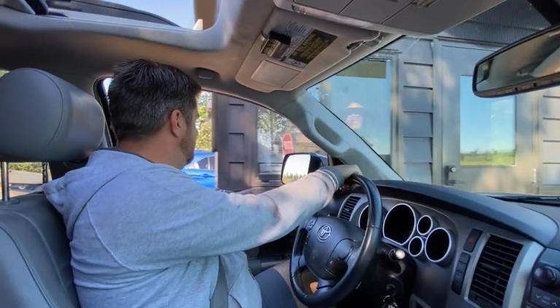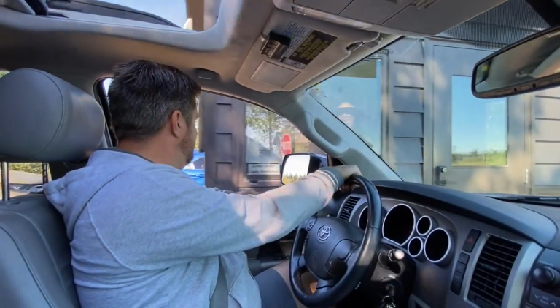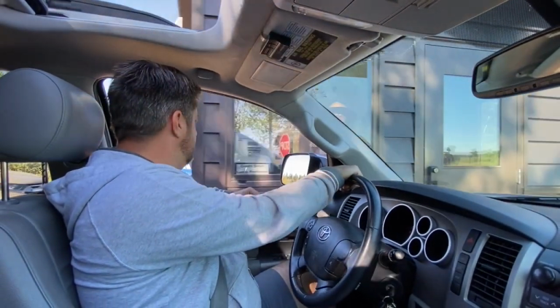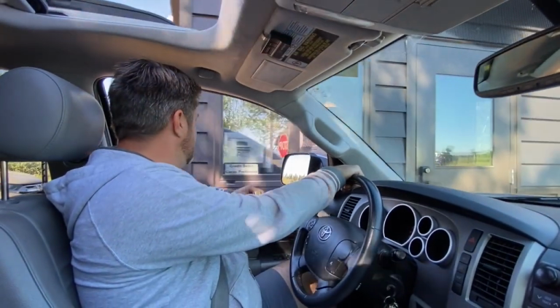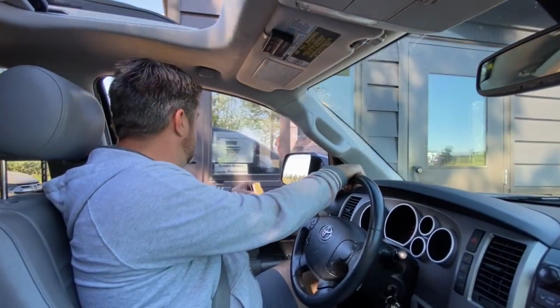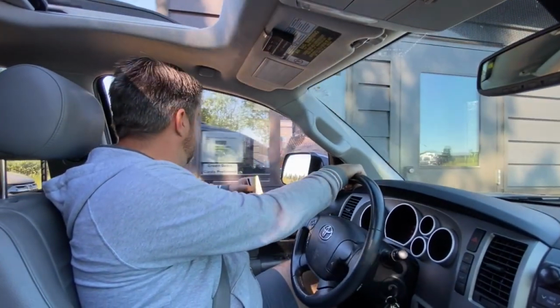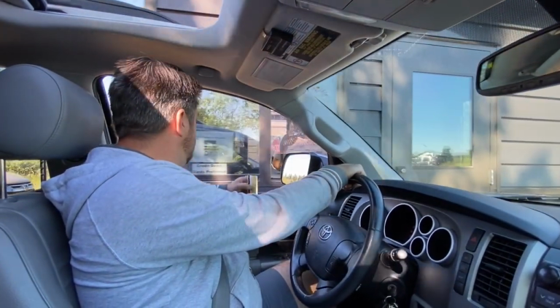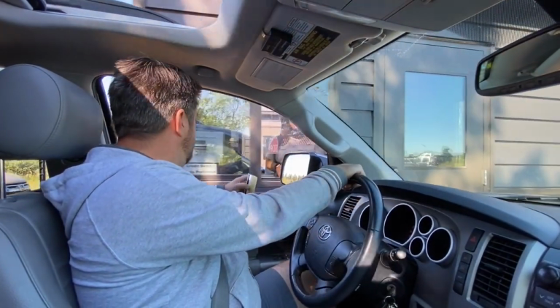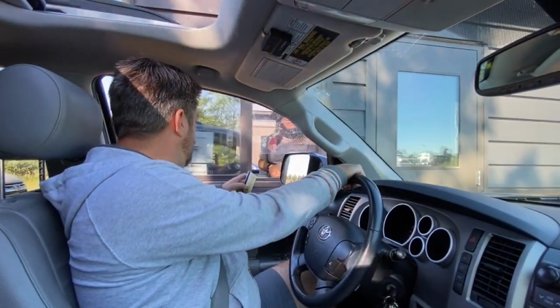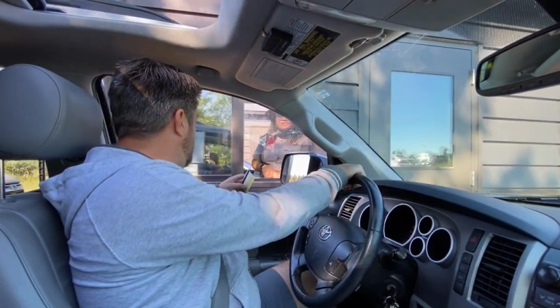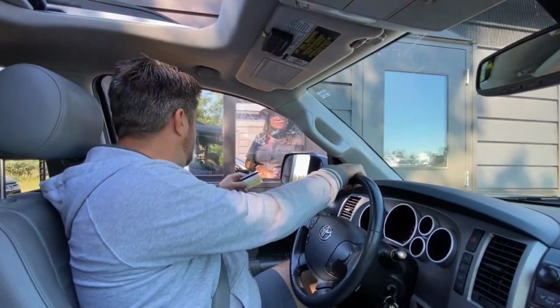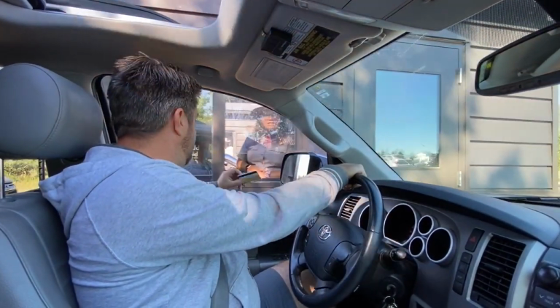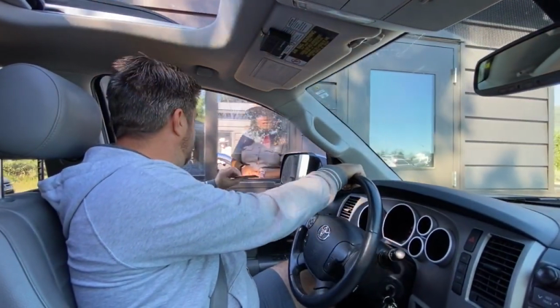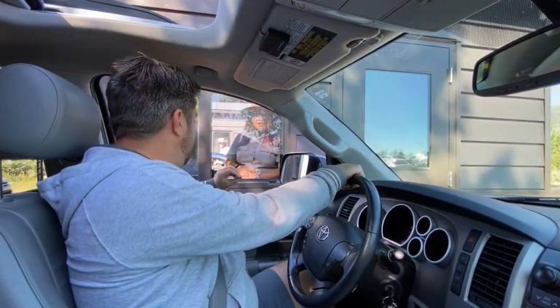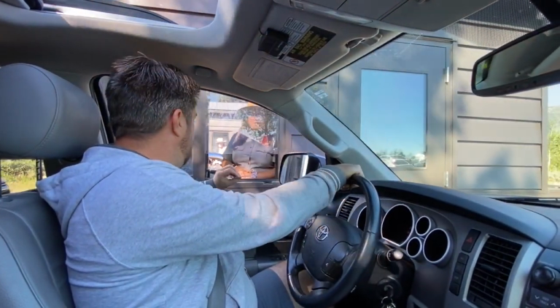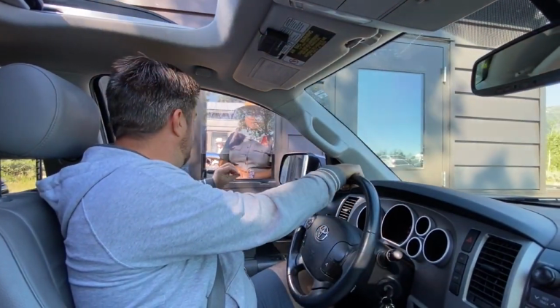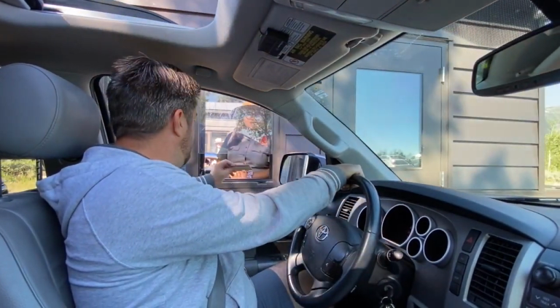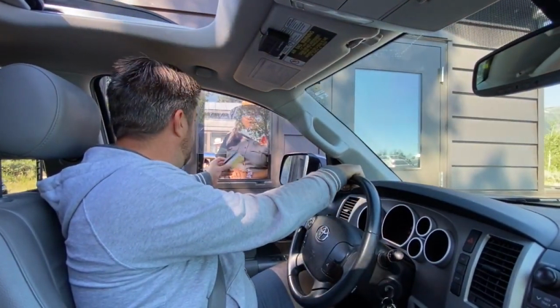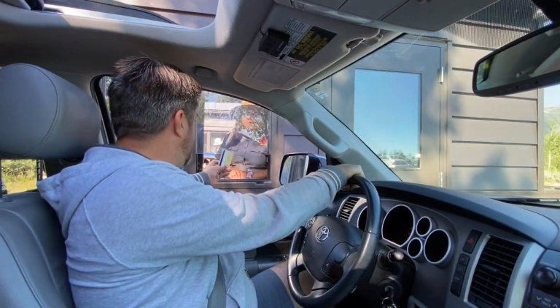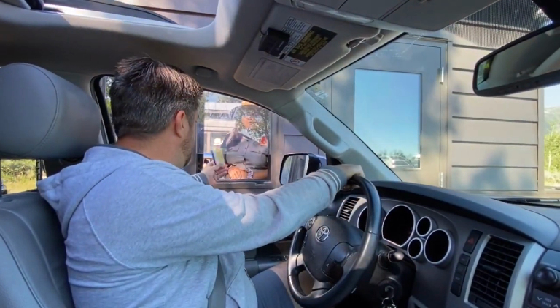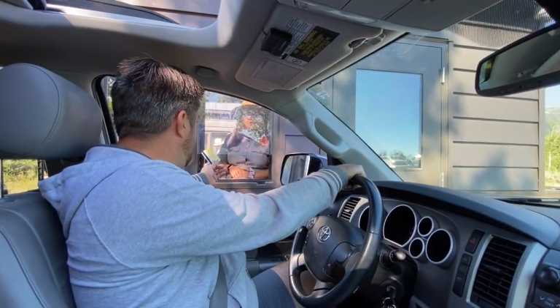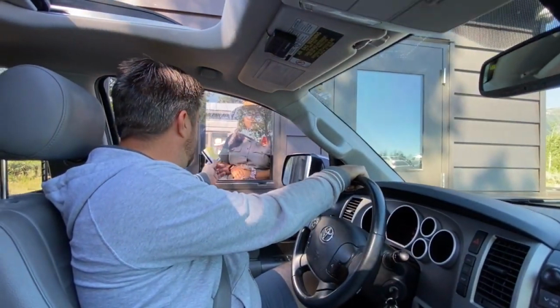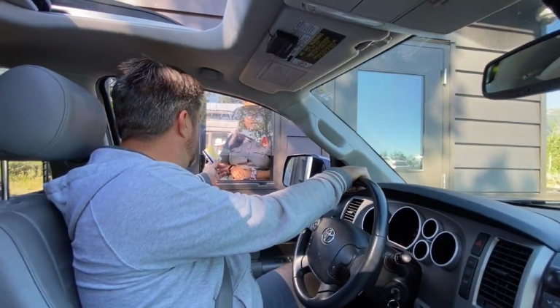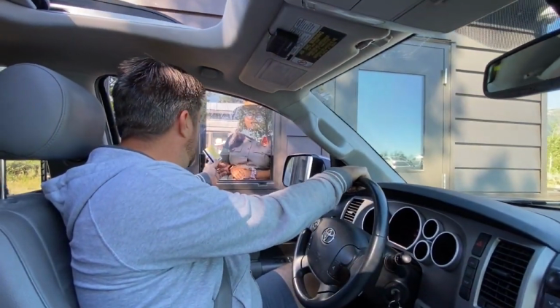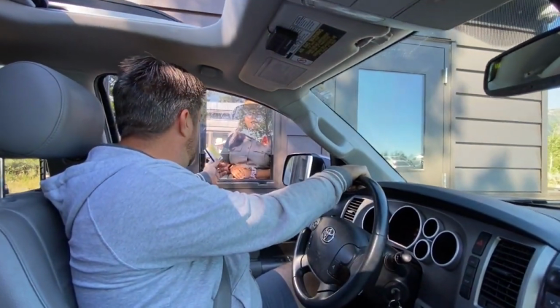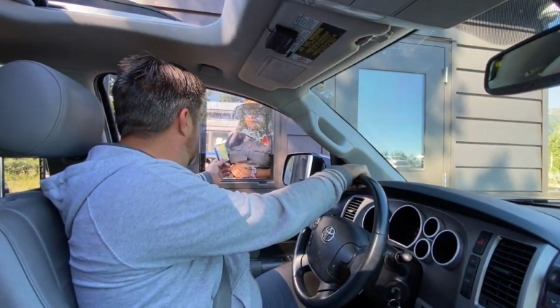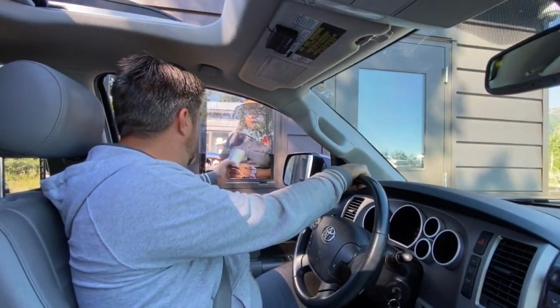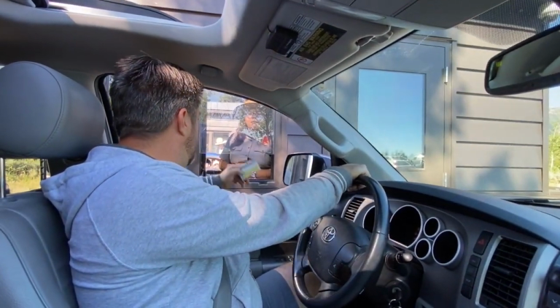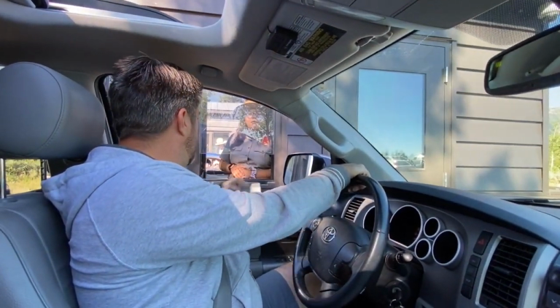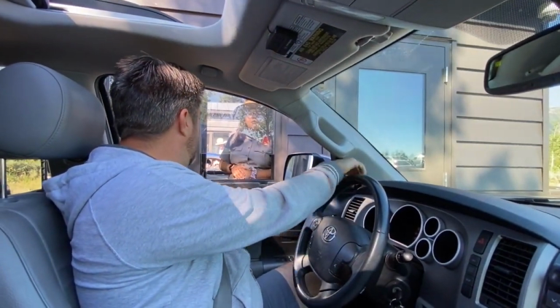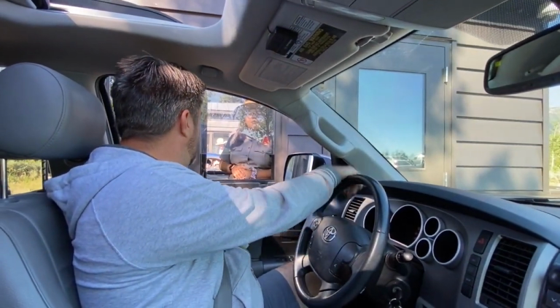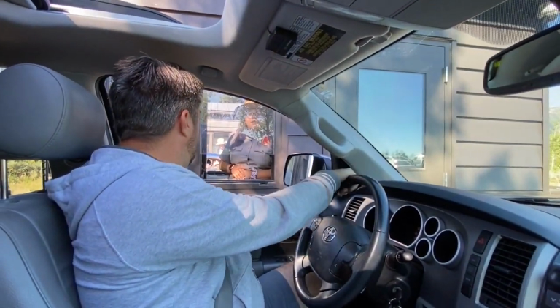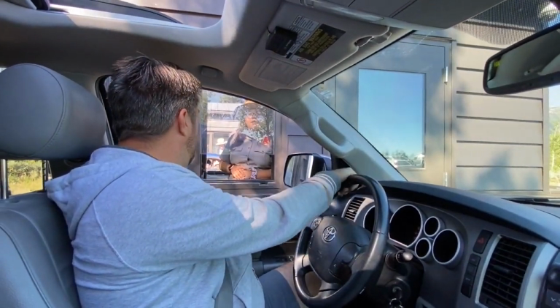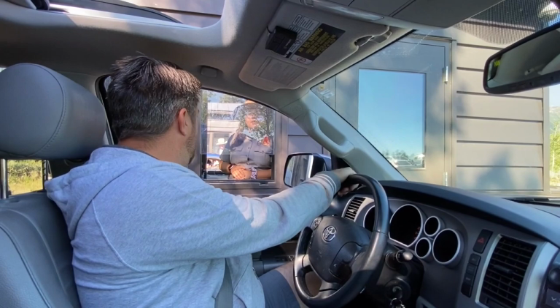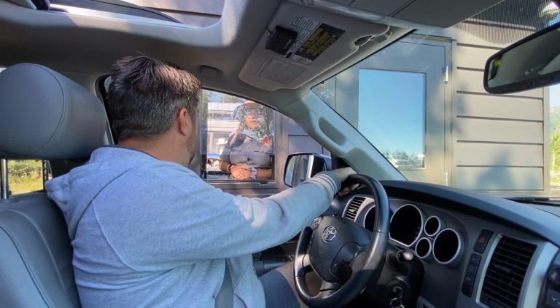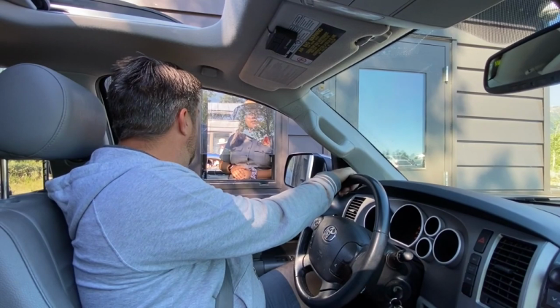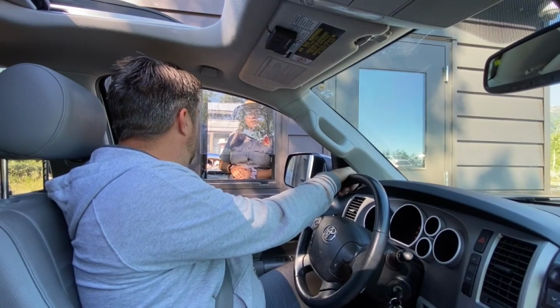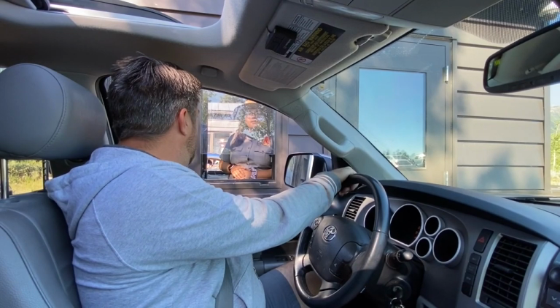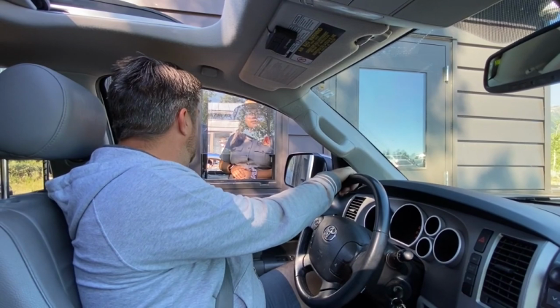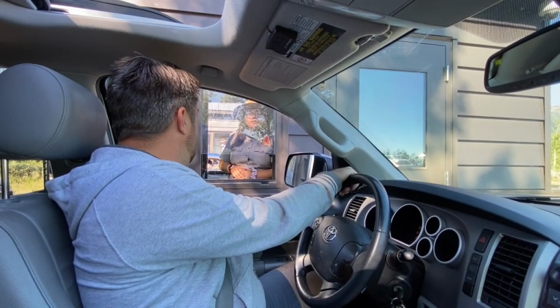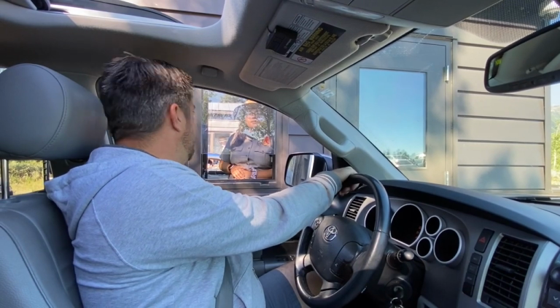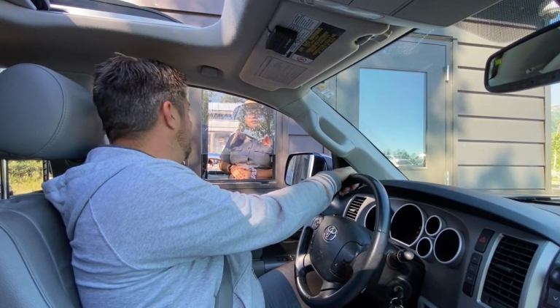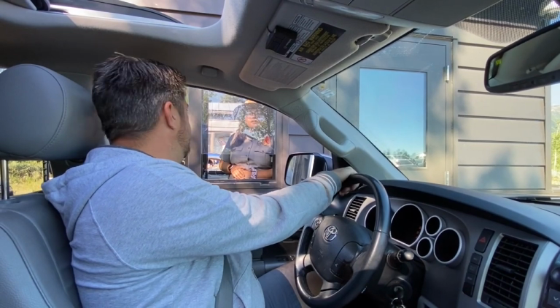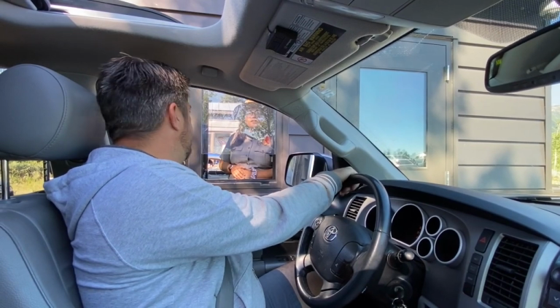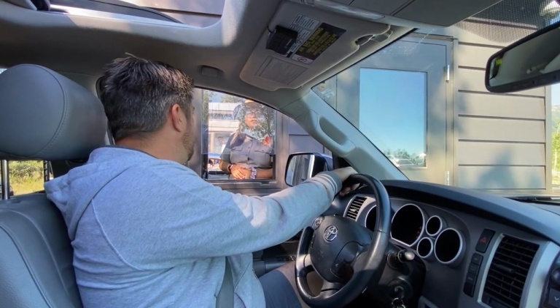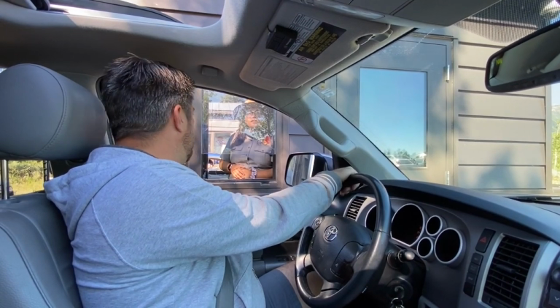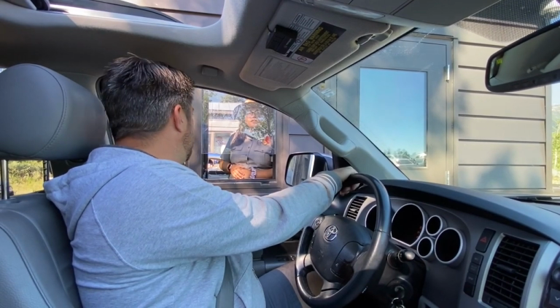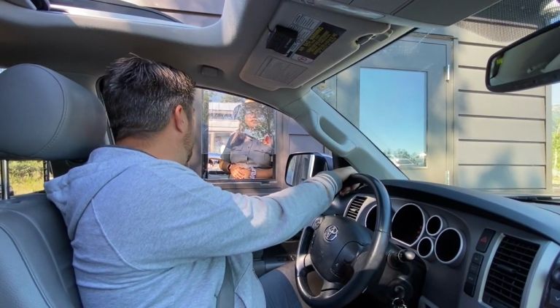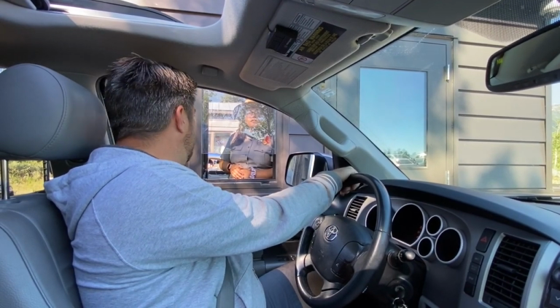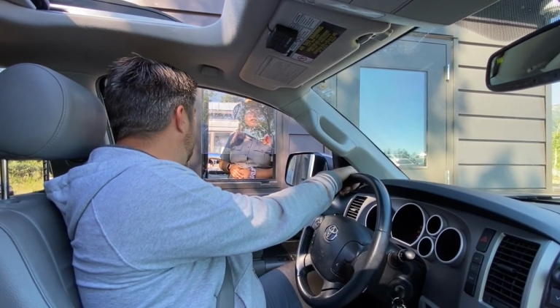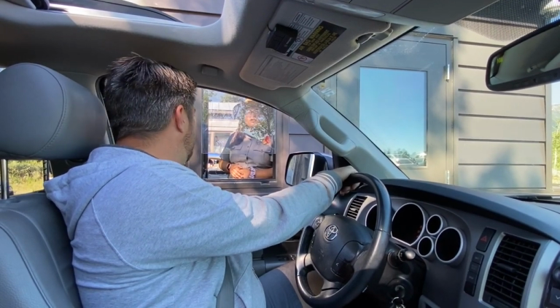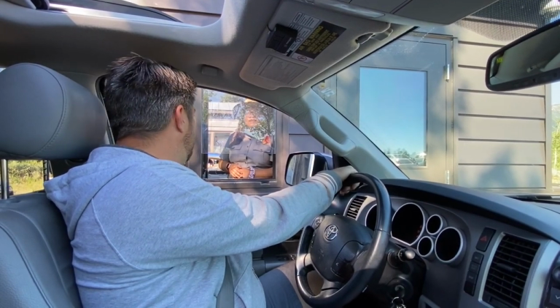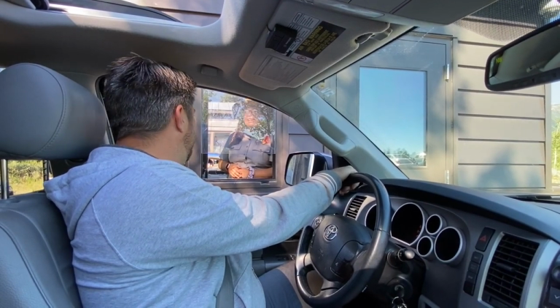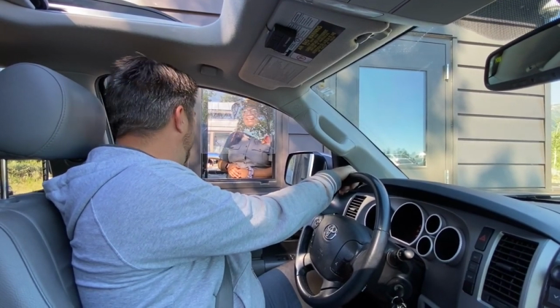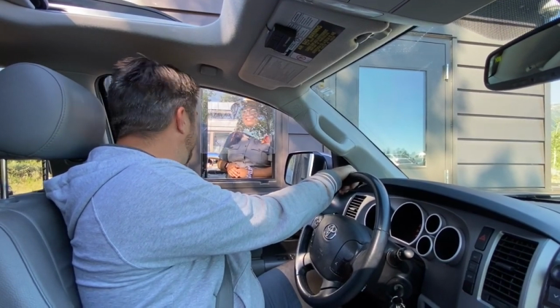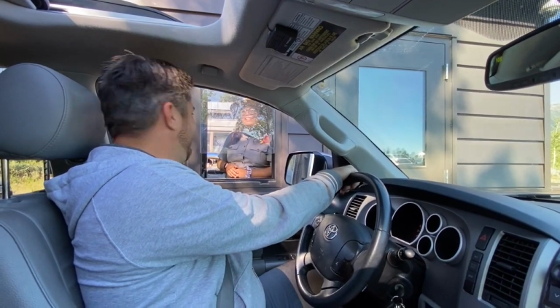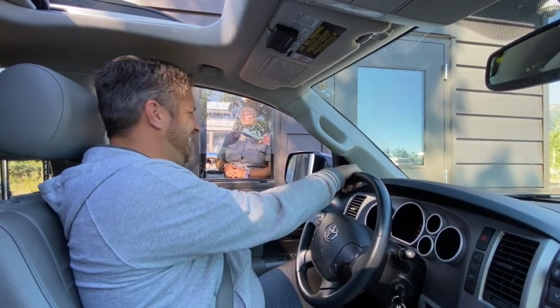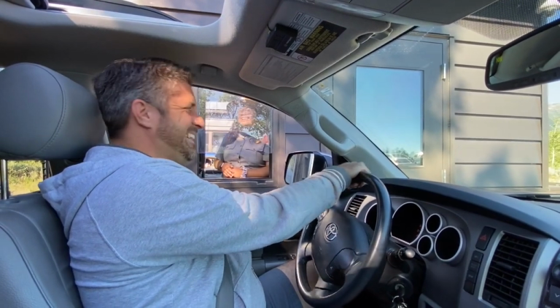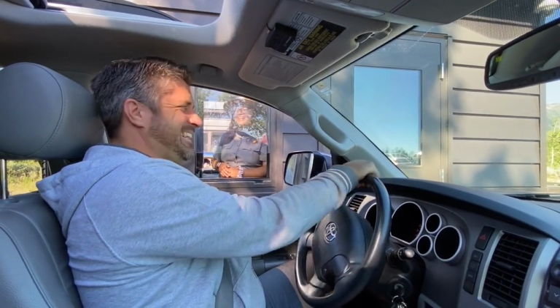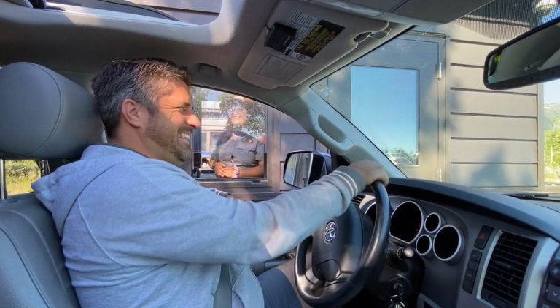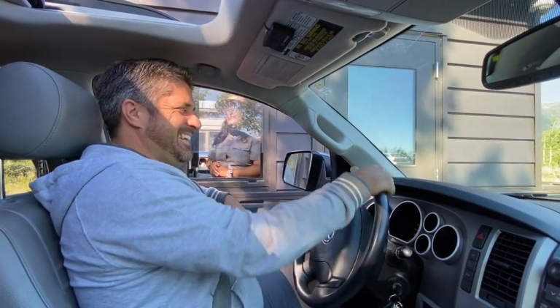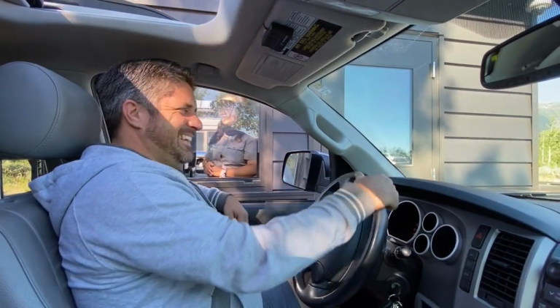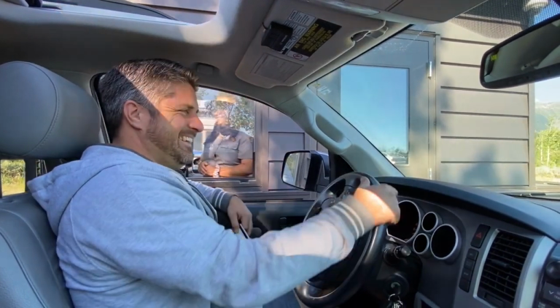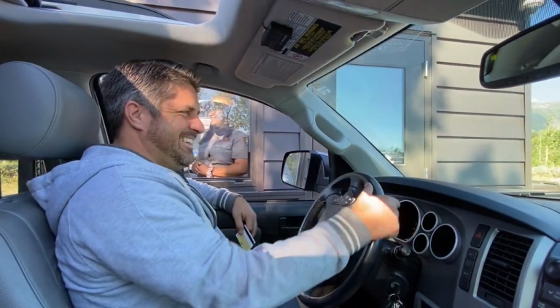Hi there. Hi. Alright, did you guys need a map or newsletter? No thanks, I know where I'm going. Okay, have a good day. See ya.